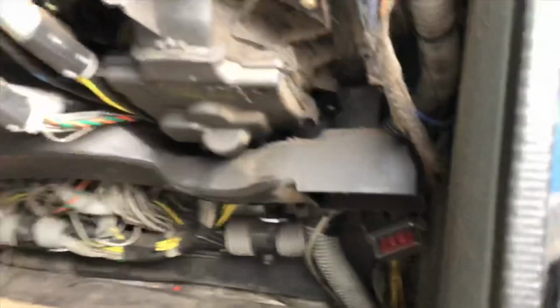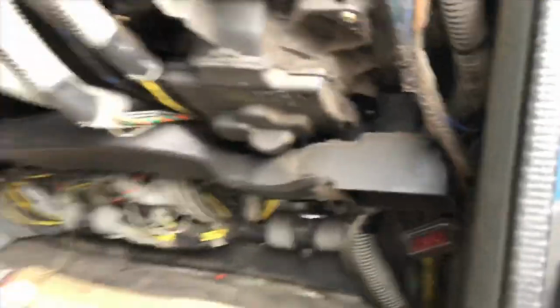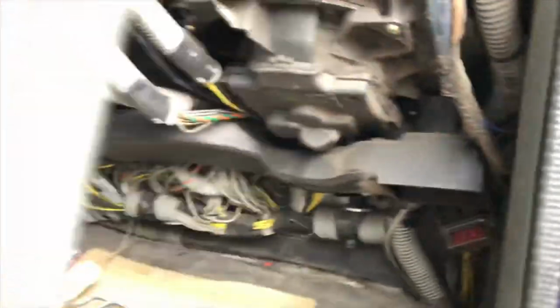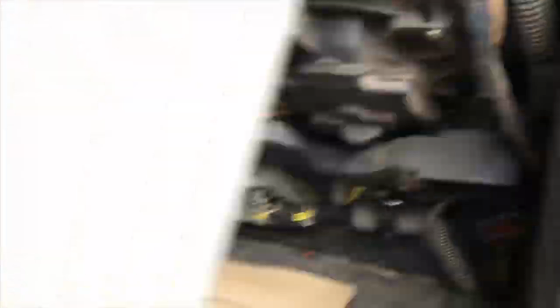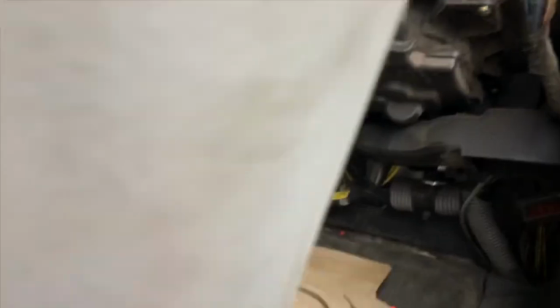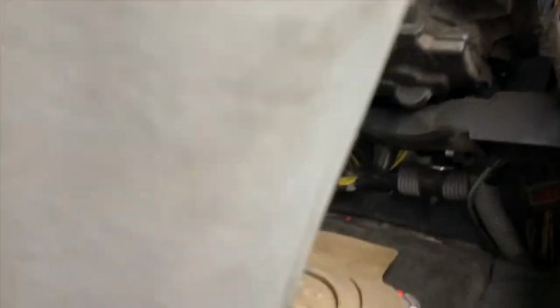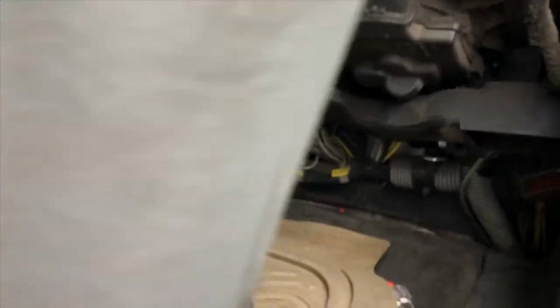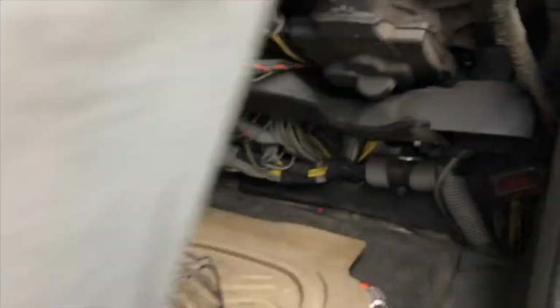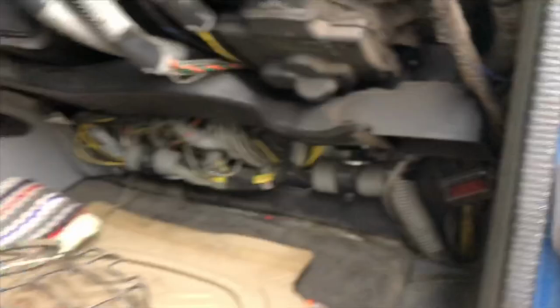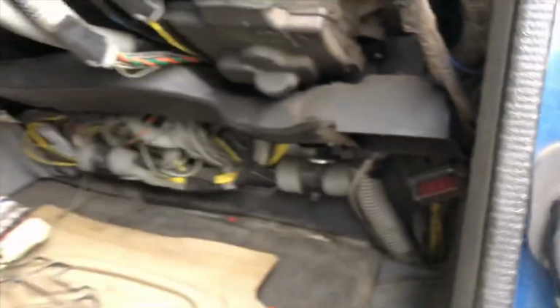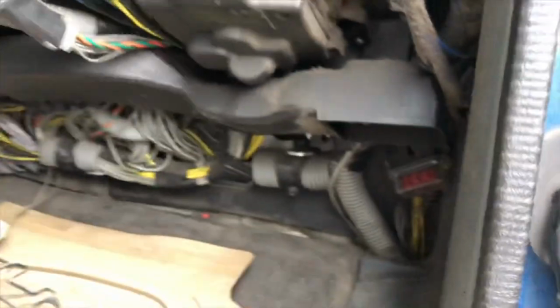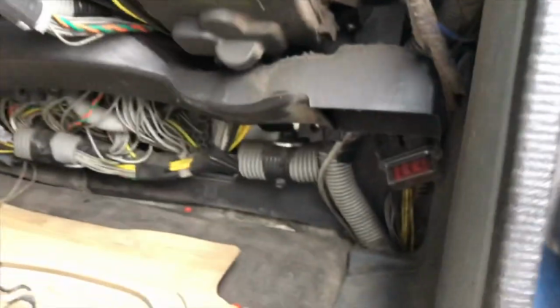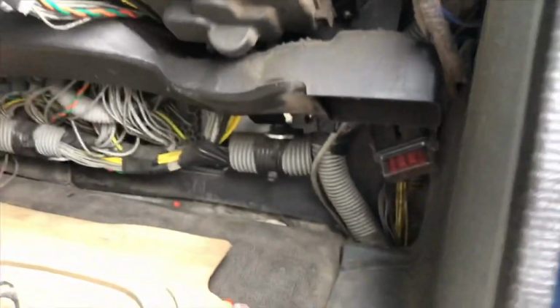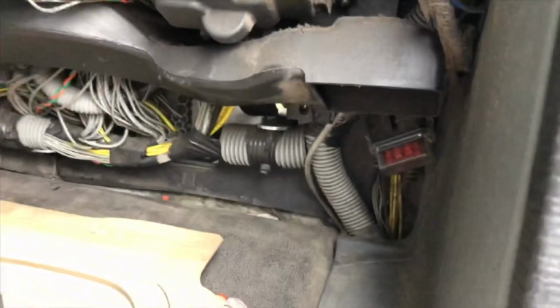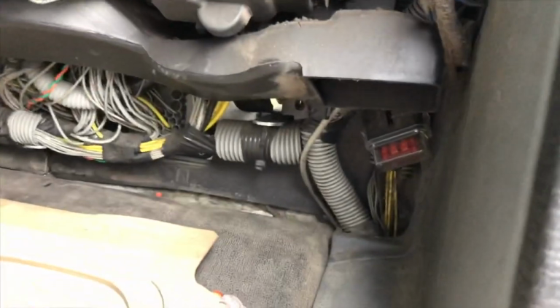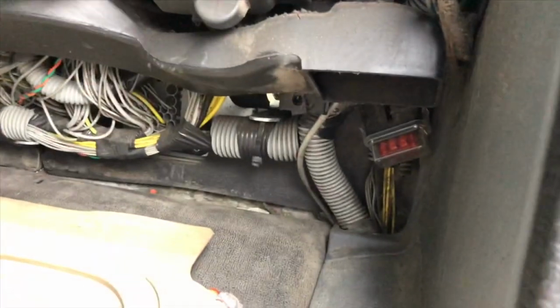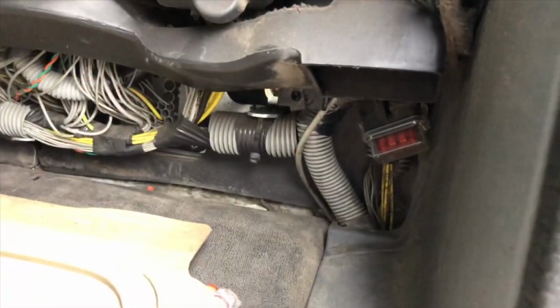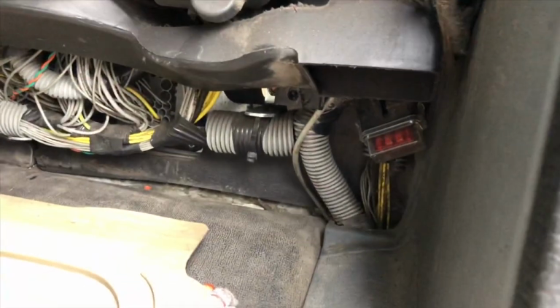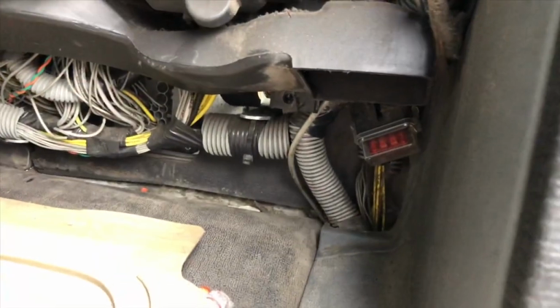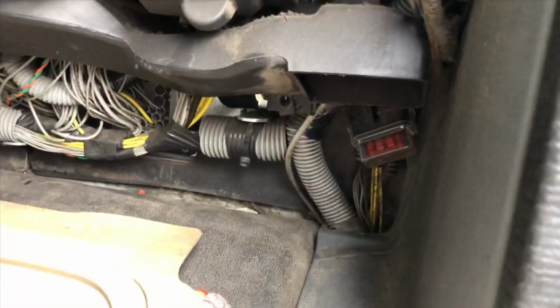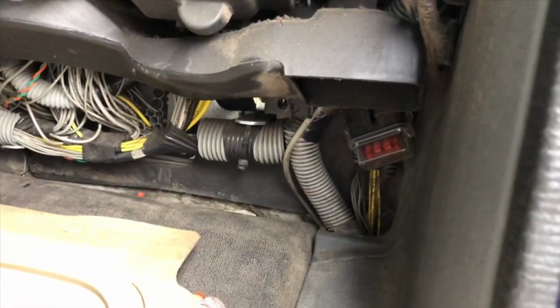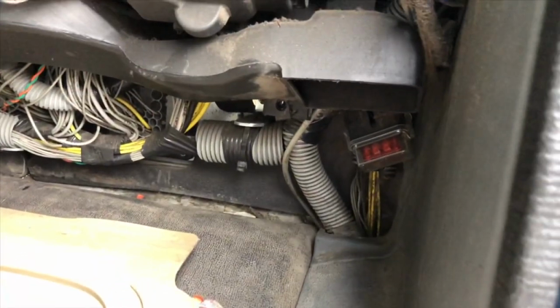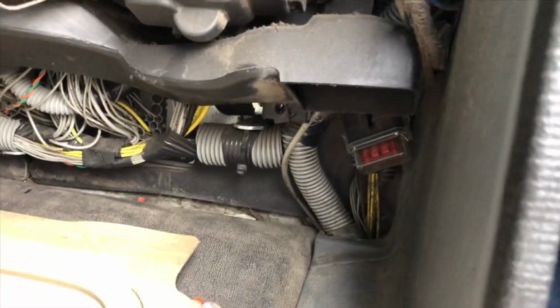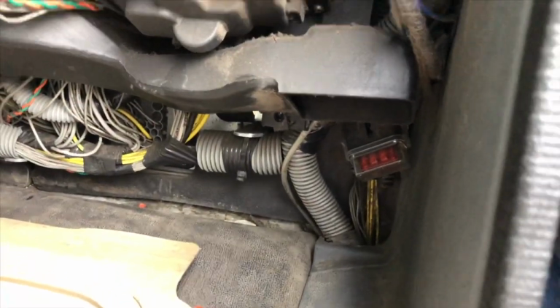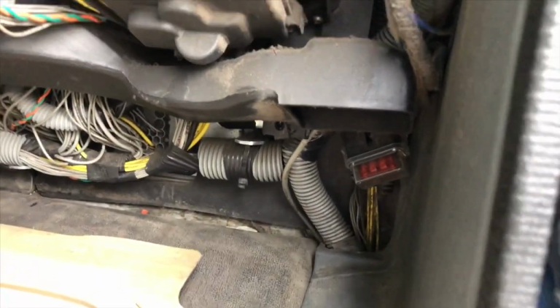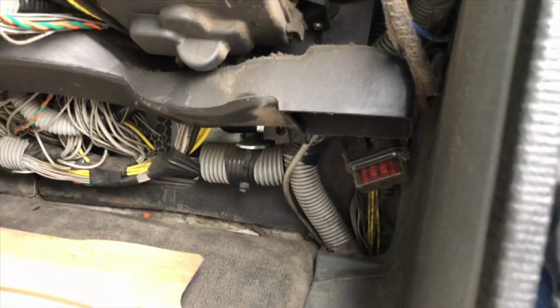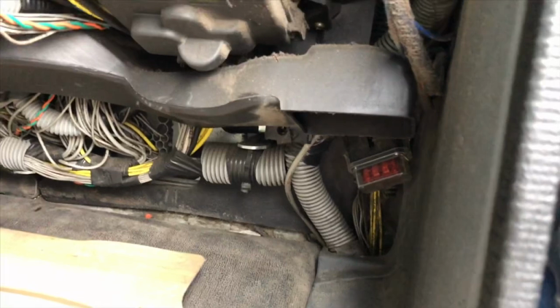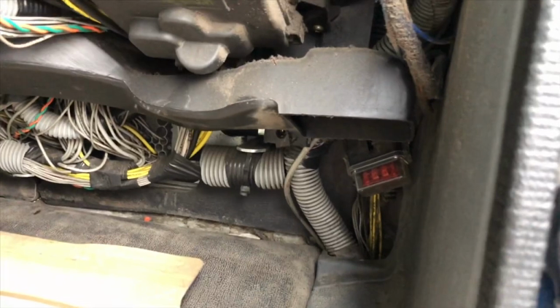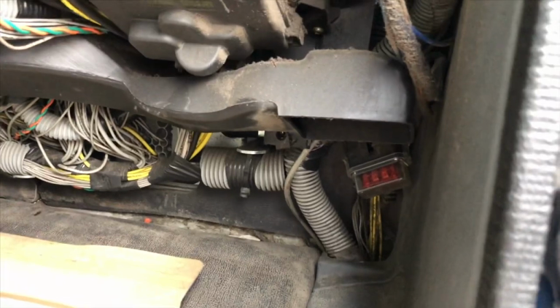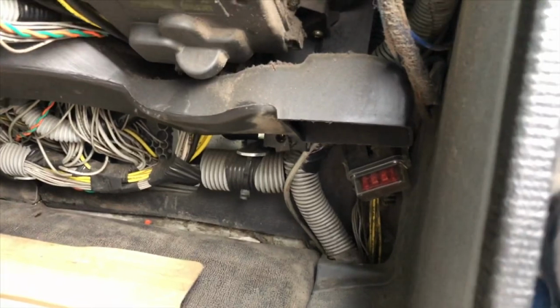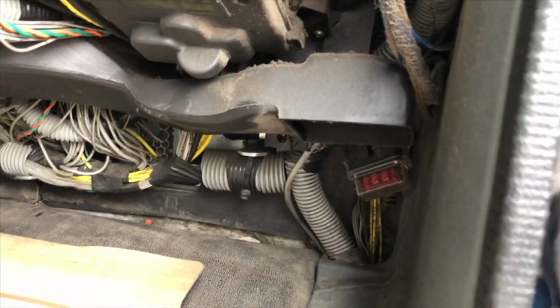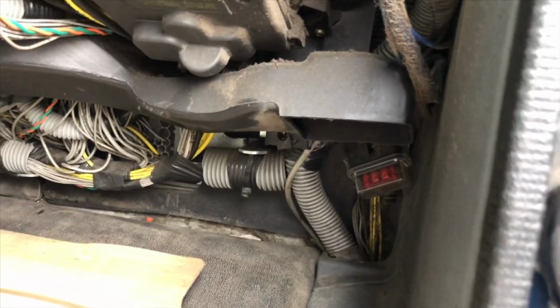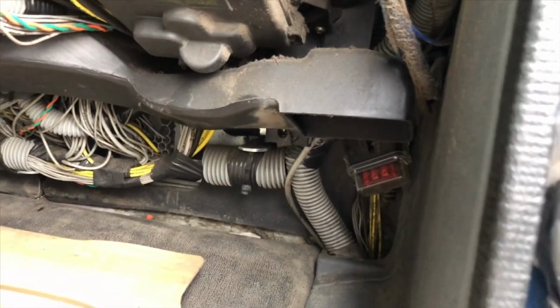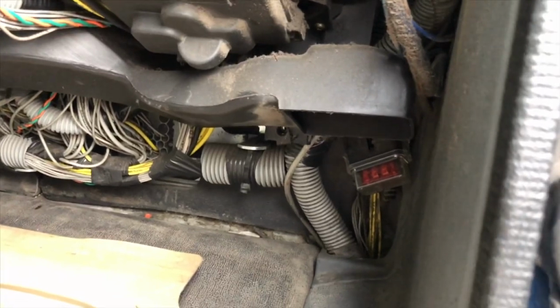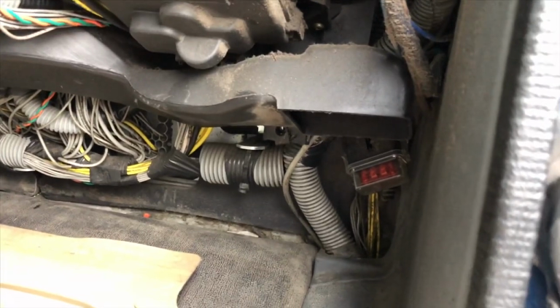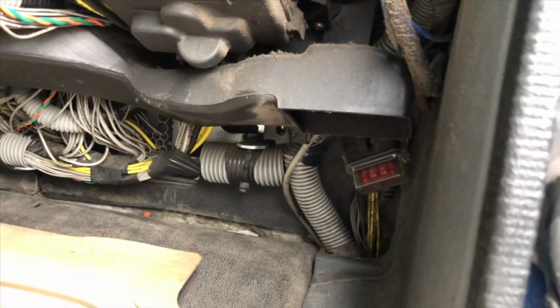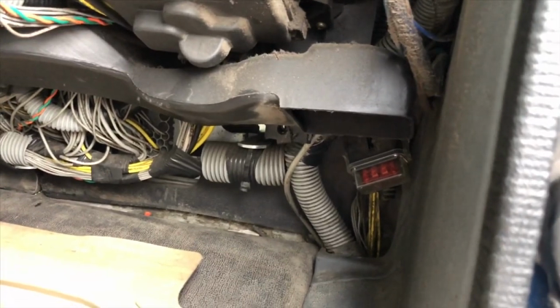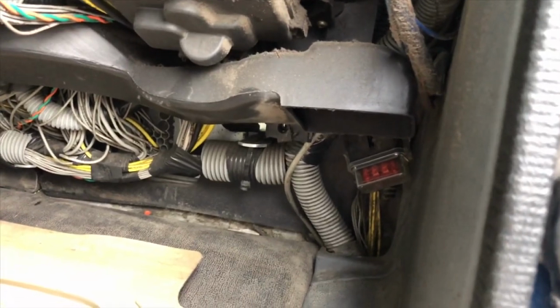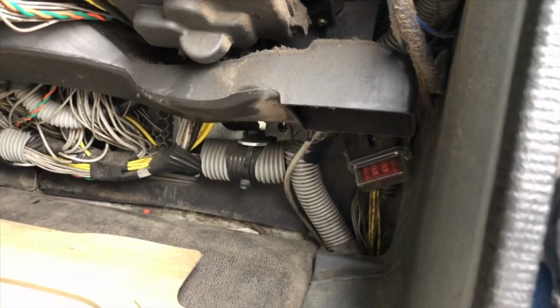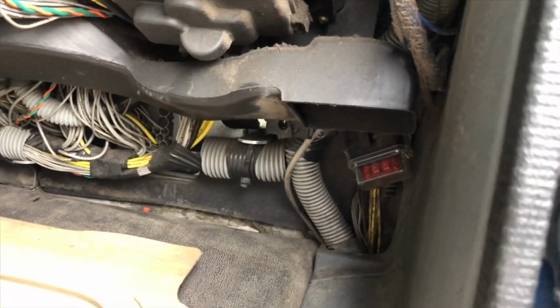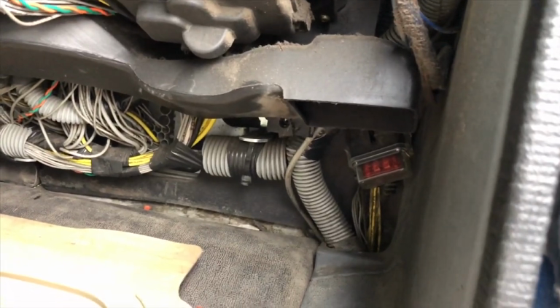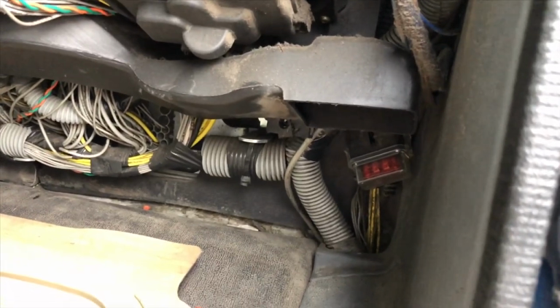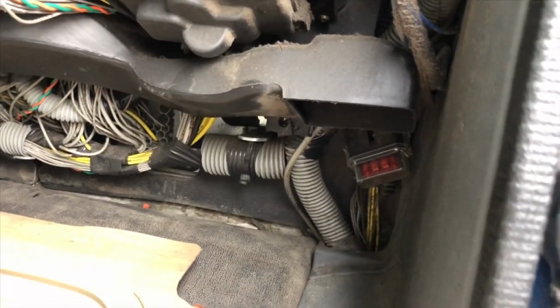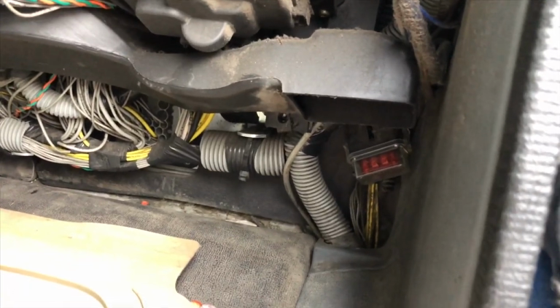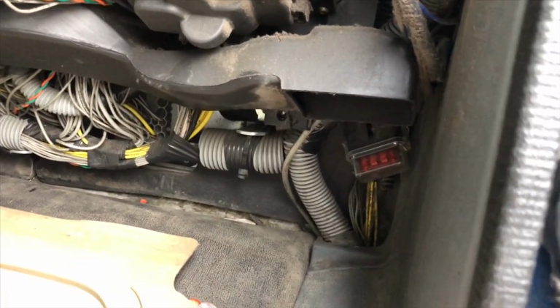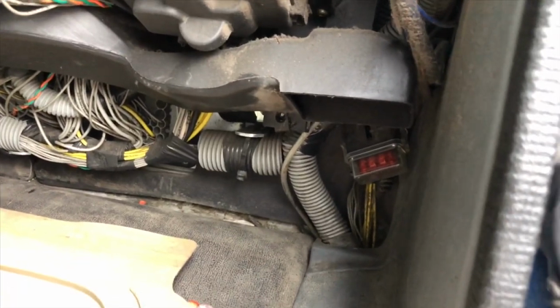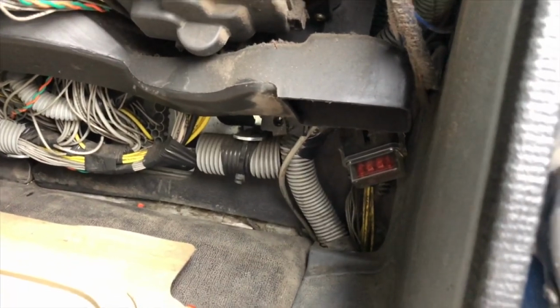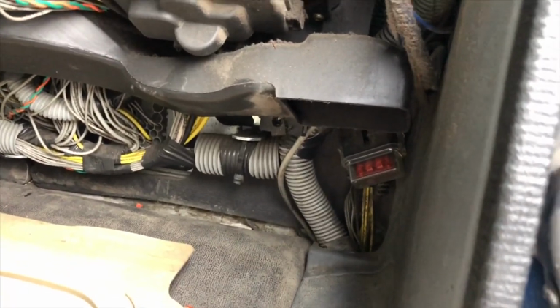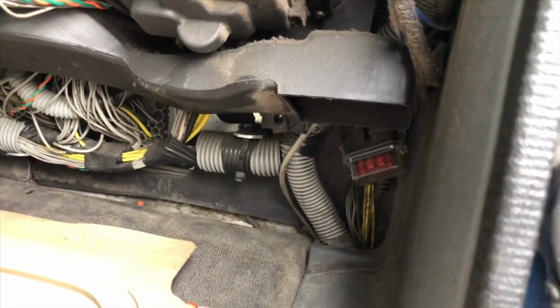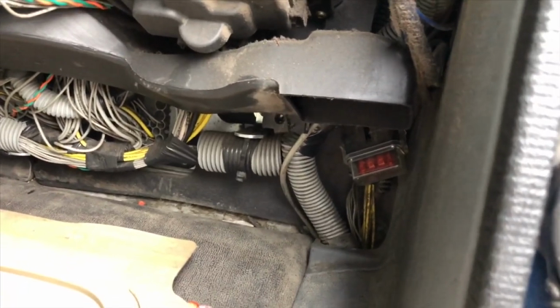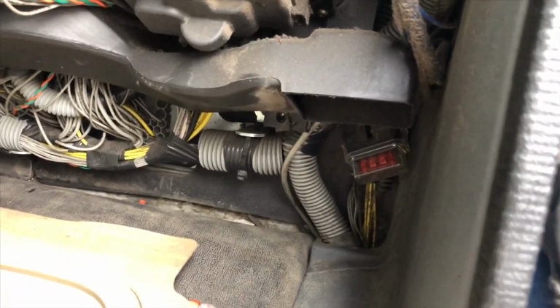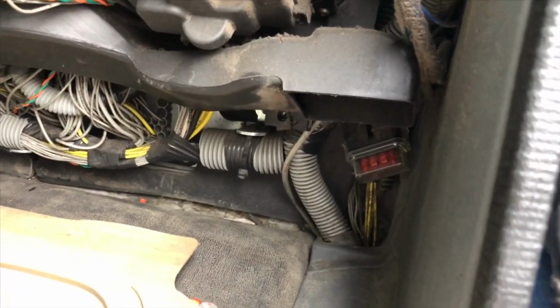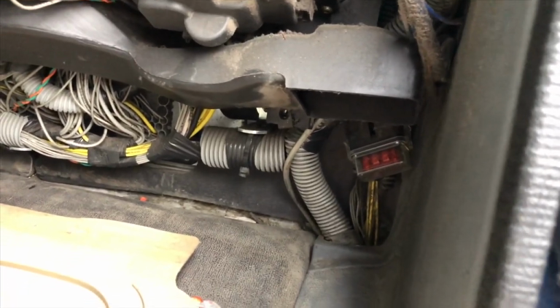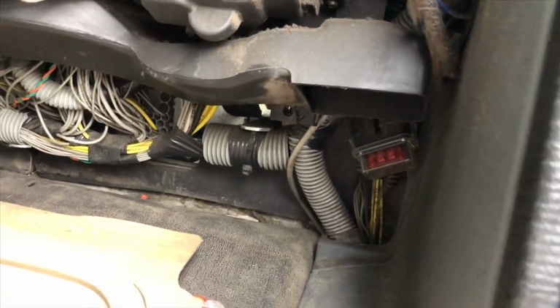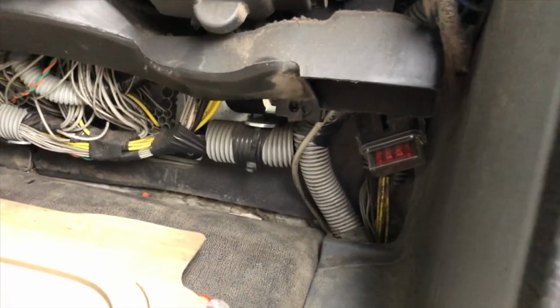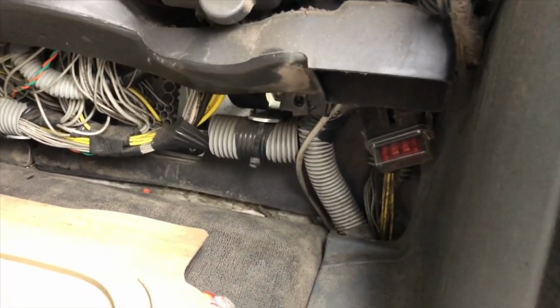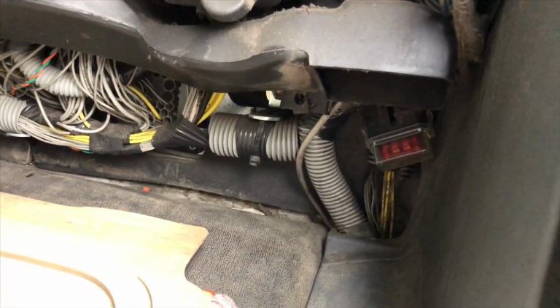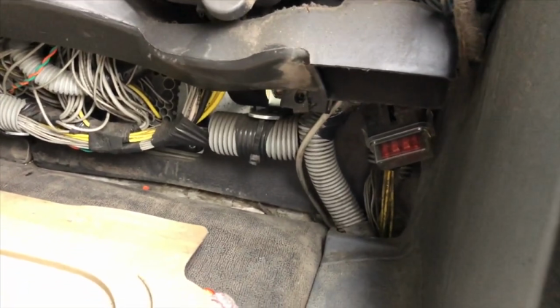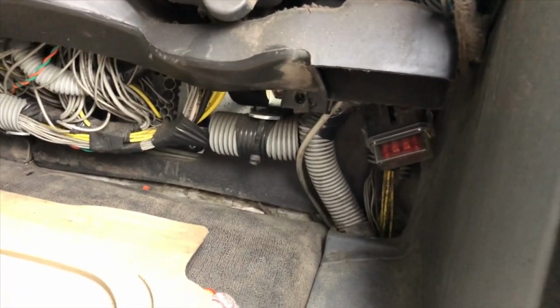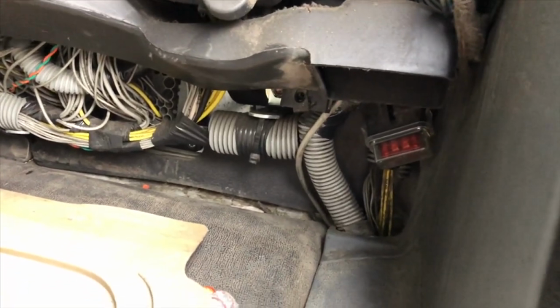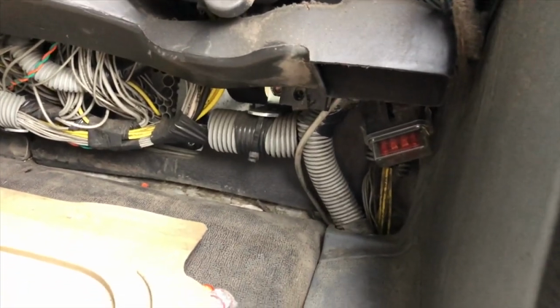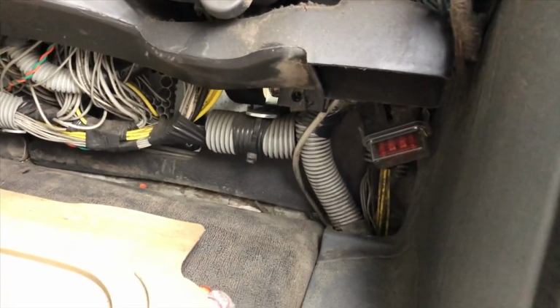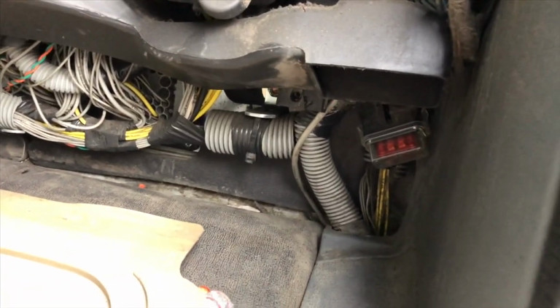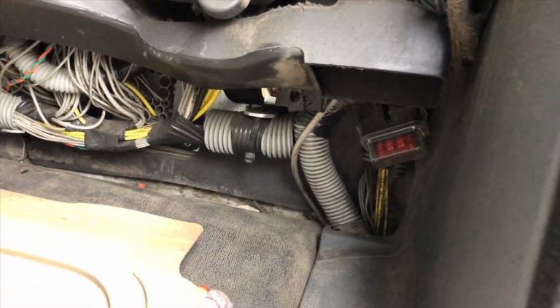You just pull down the dash and there's, I think, four screws, and right there it is.